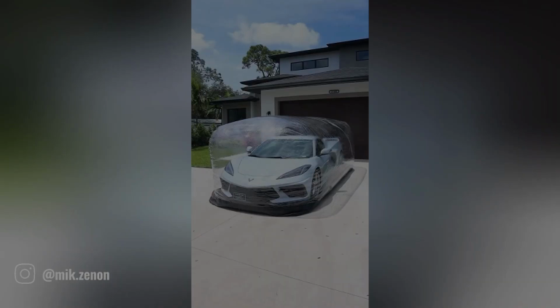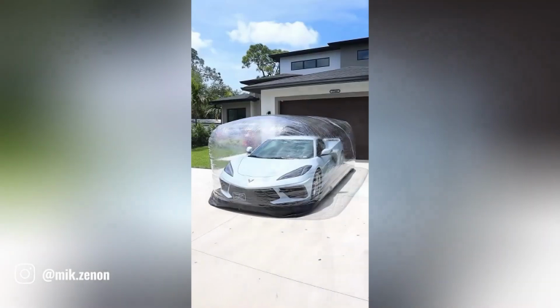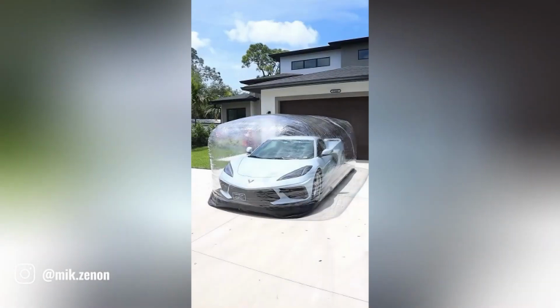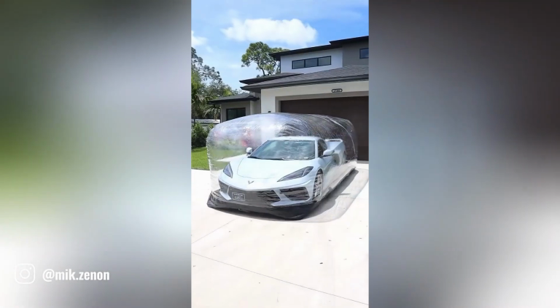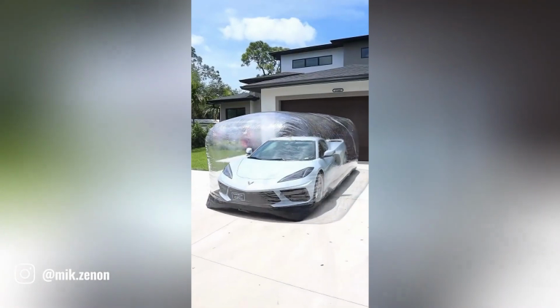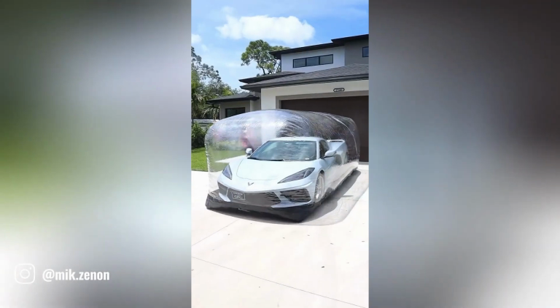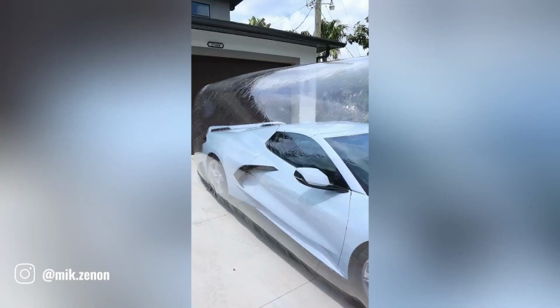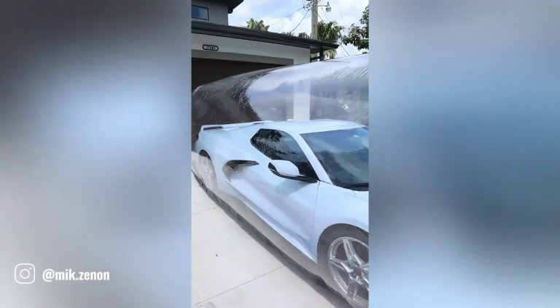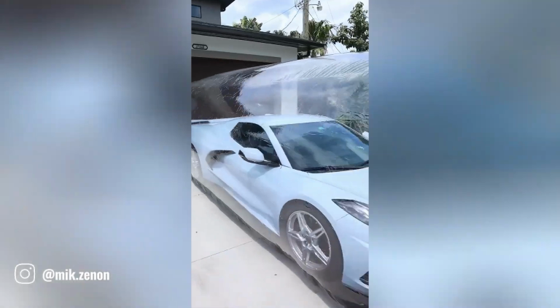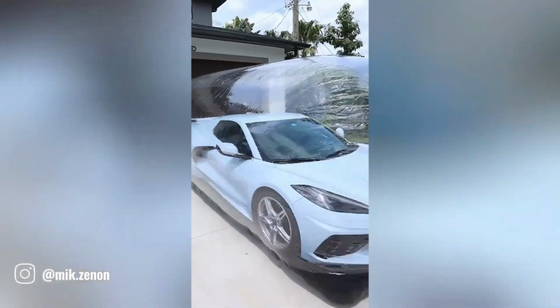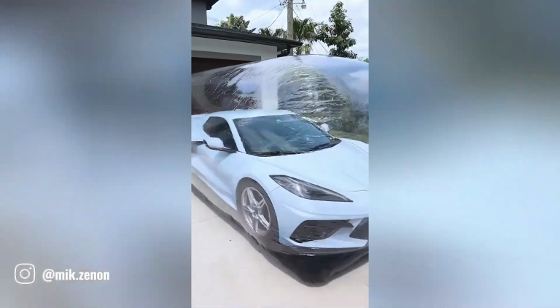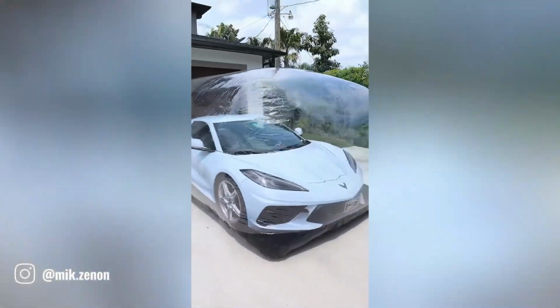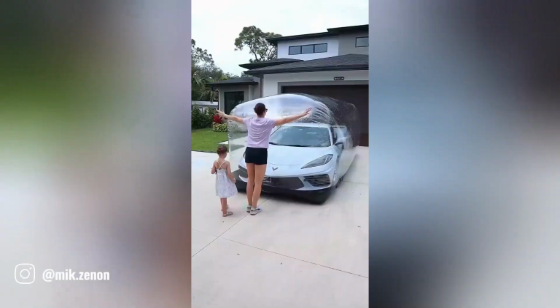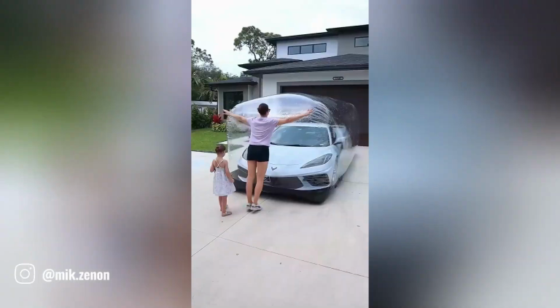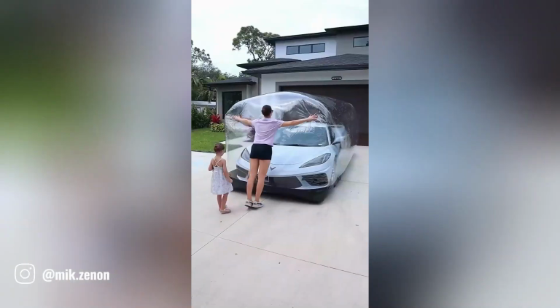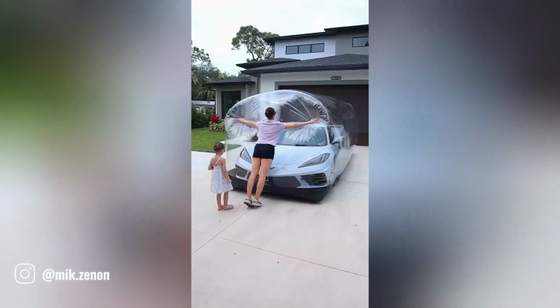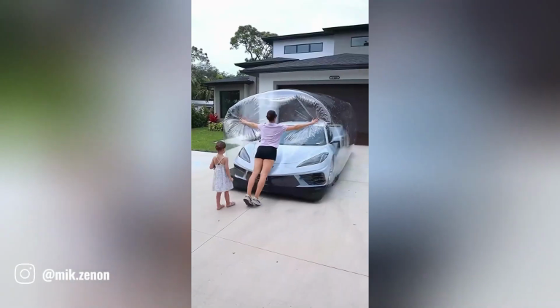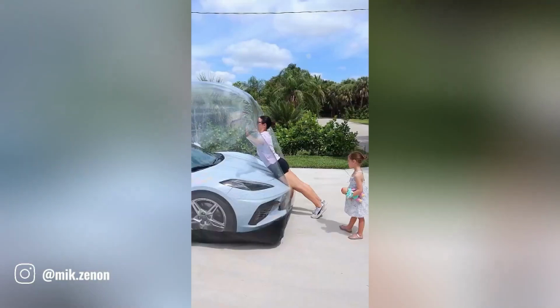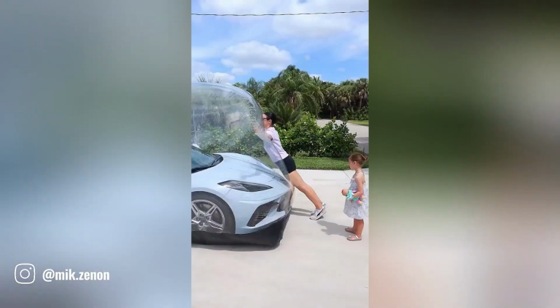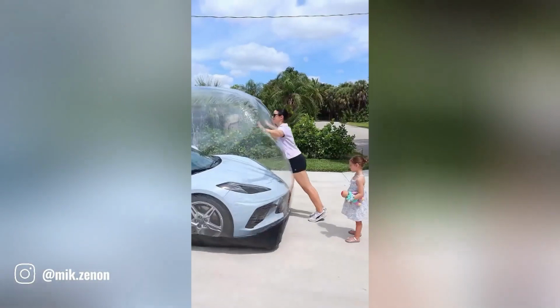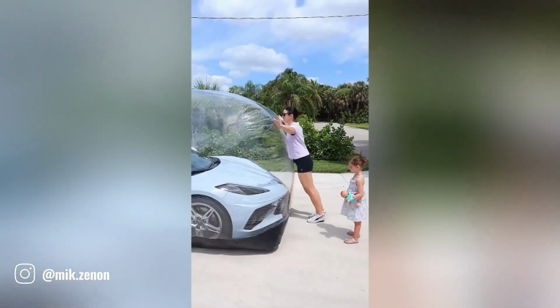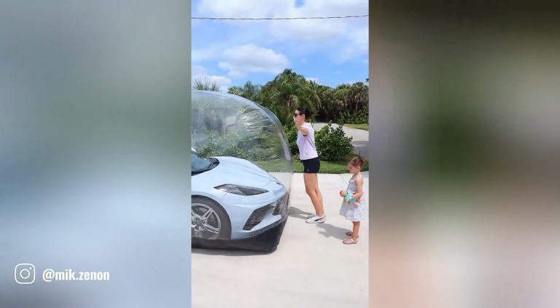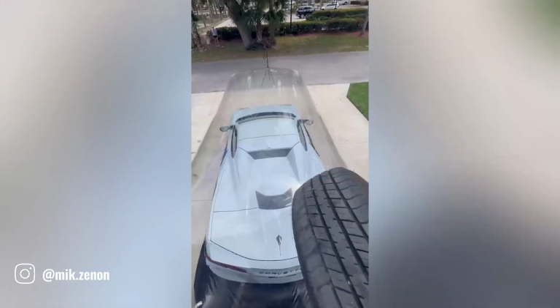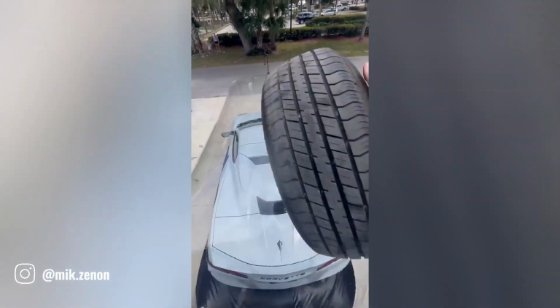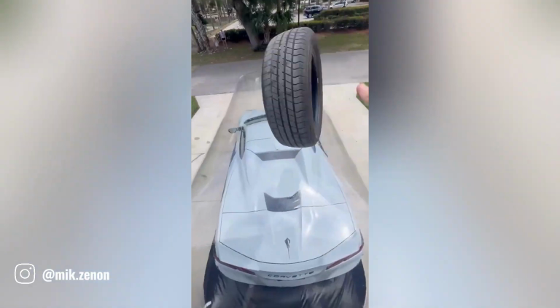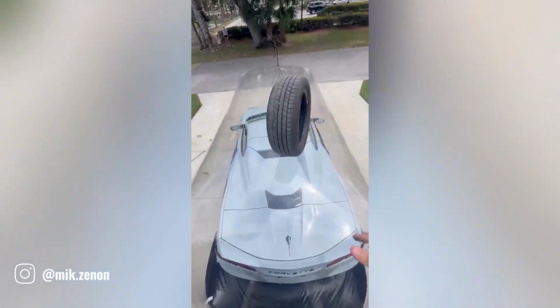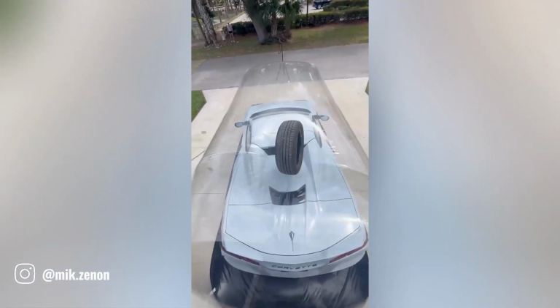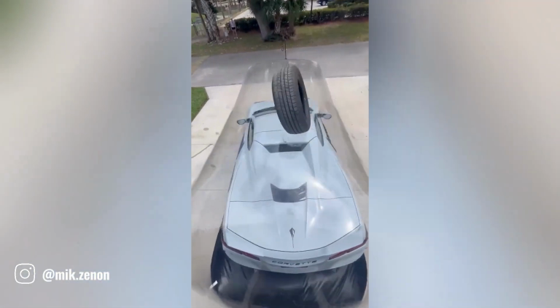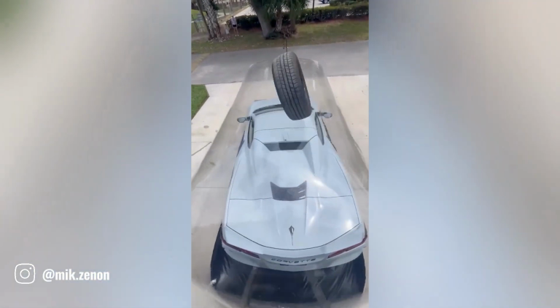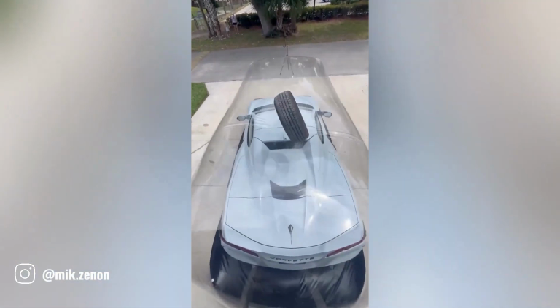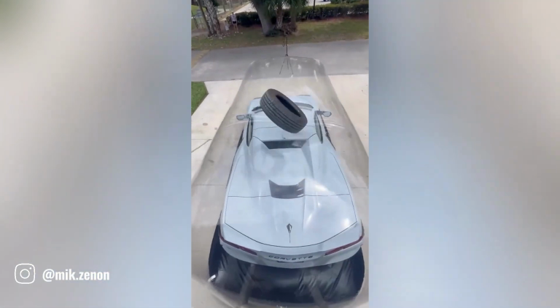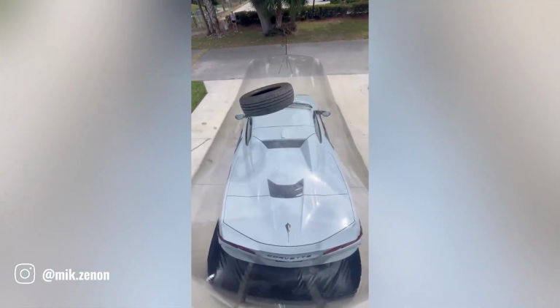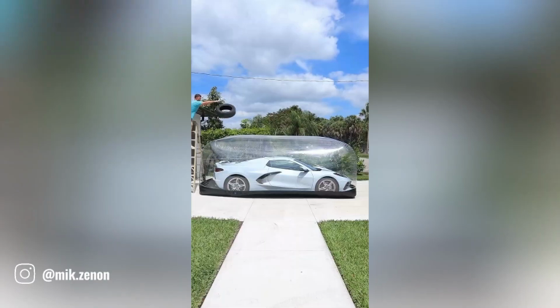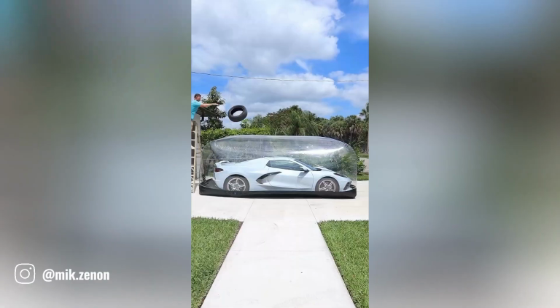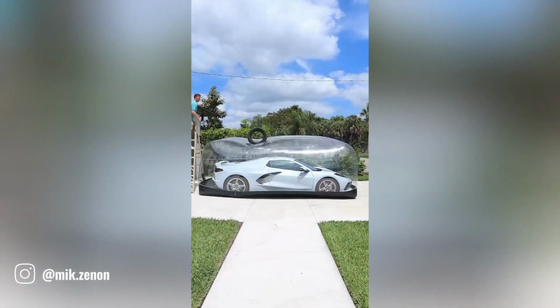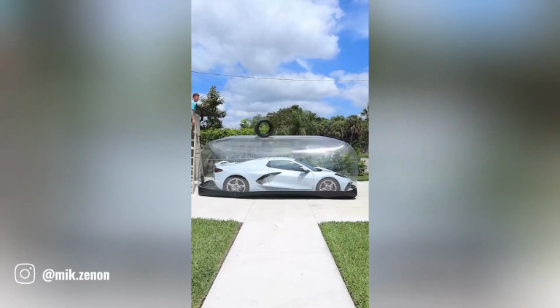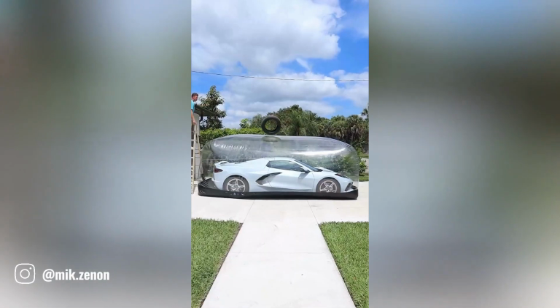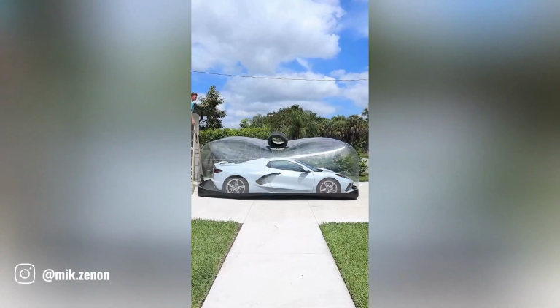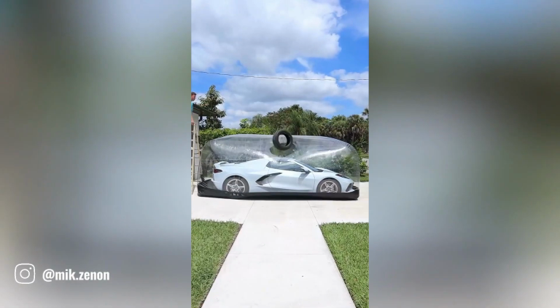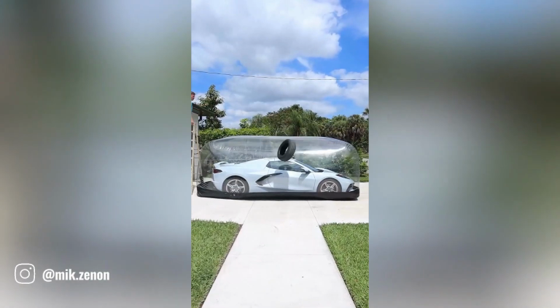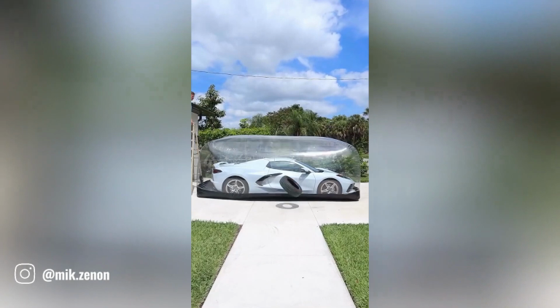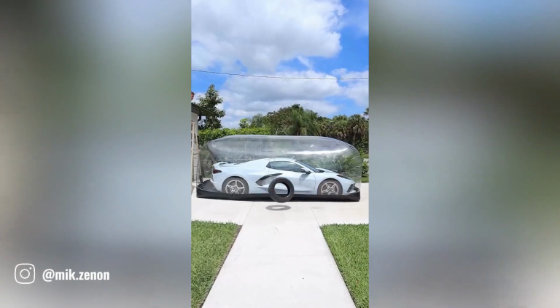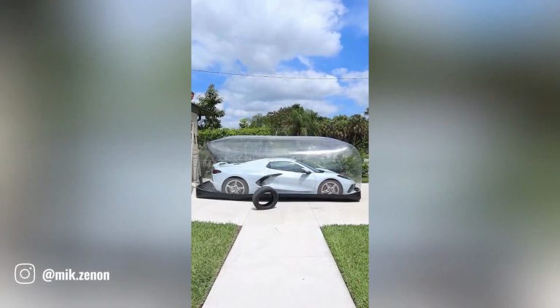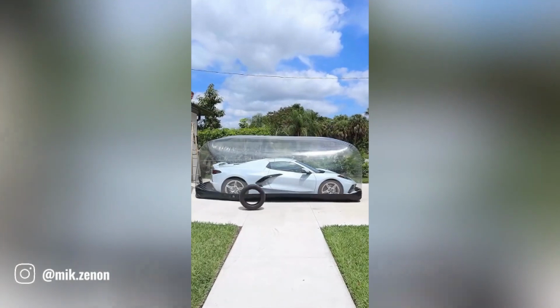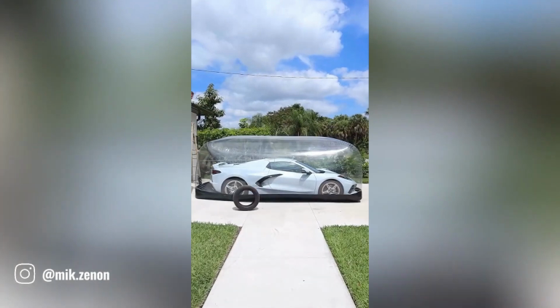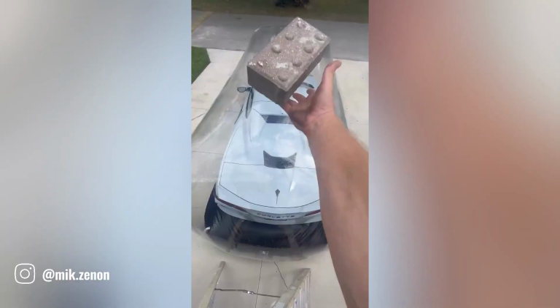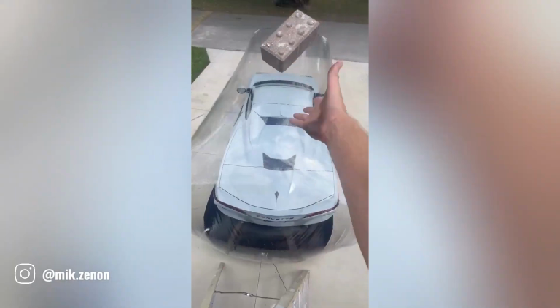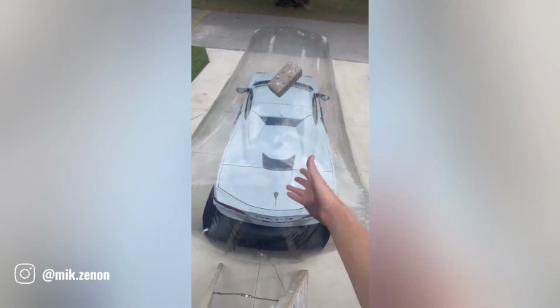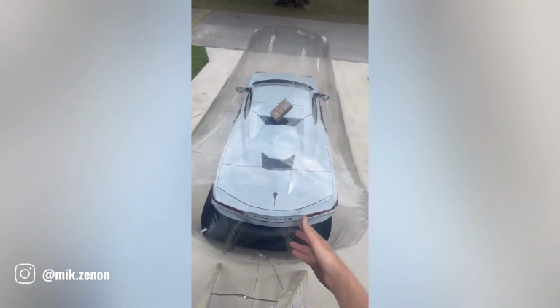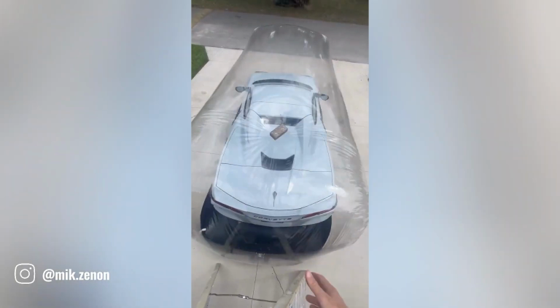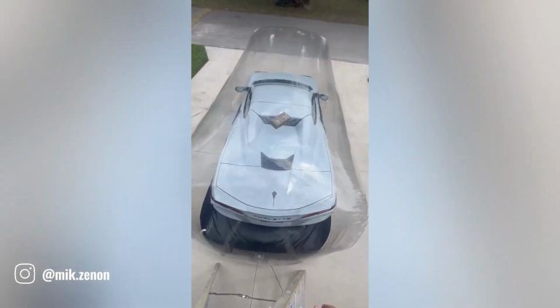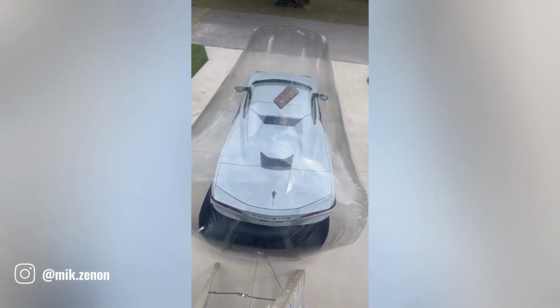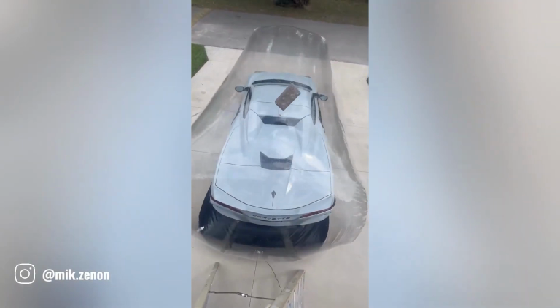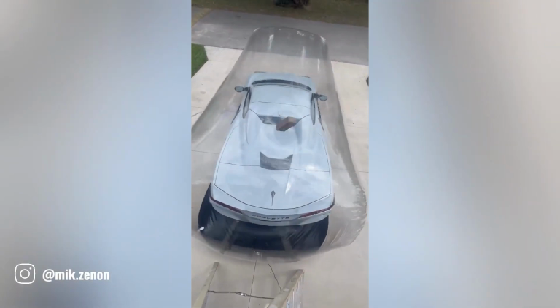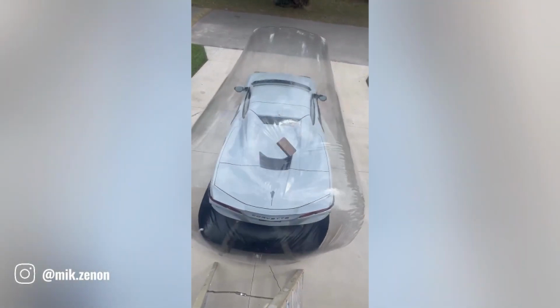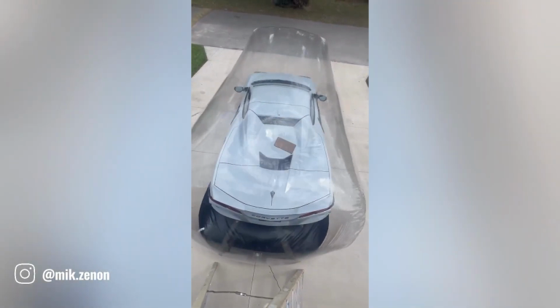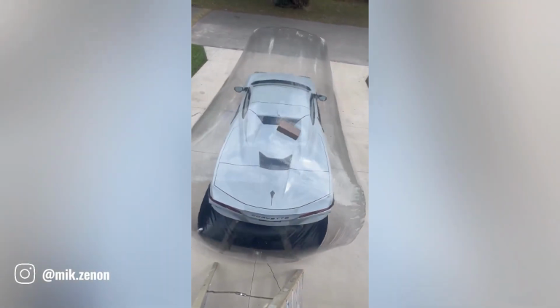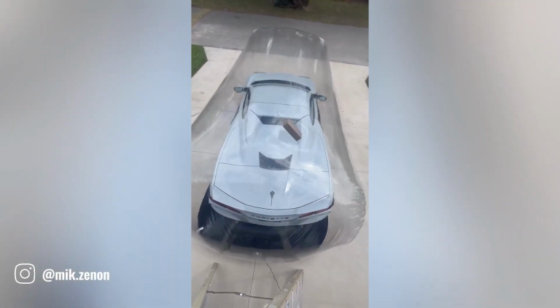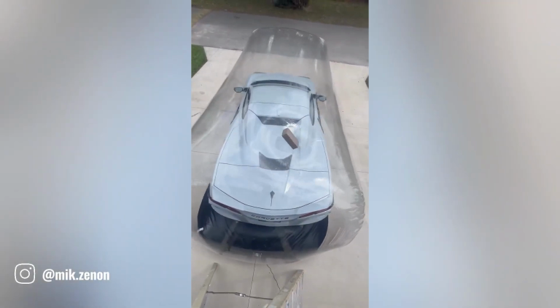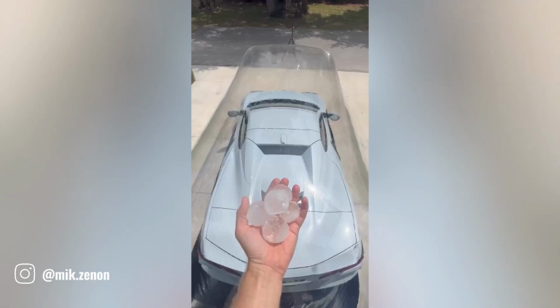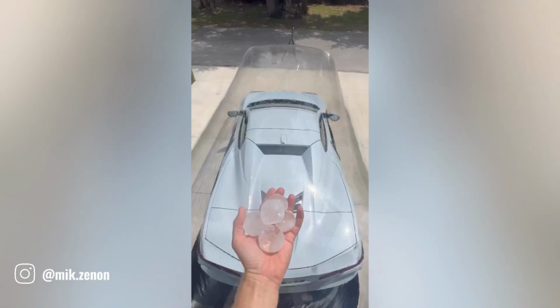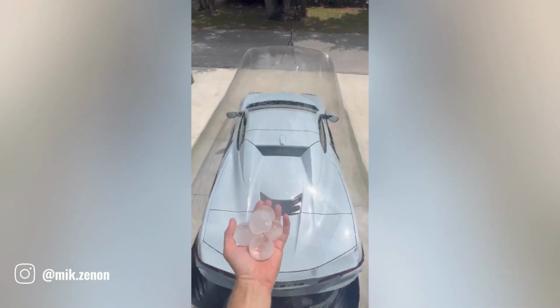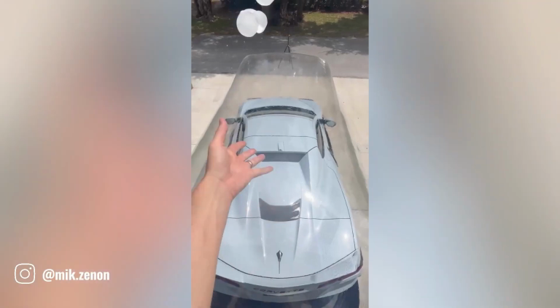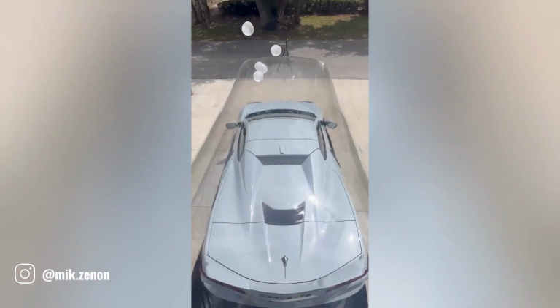Car bubble wrap protectors are a simple, affordable way to protect your car. These protectors, made from bubble wrap, absorb impacts and protect your car's paint.